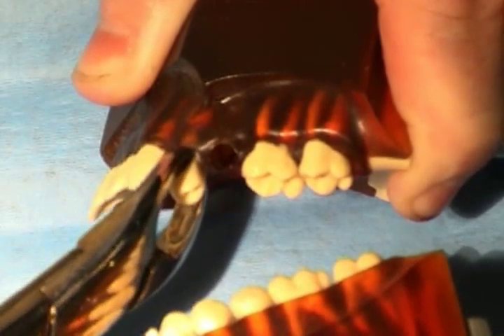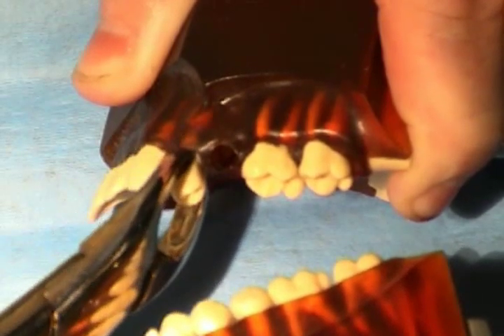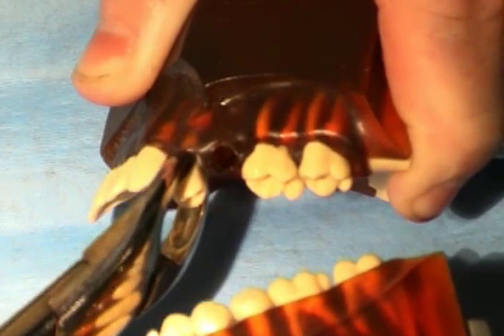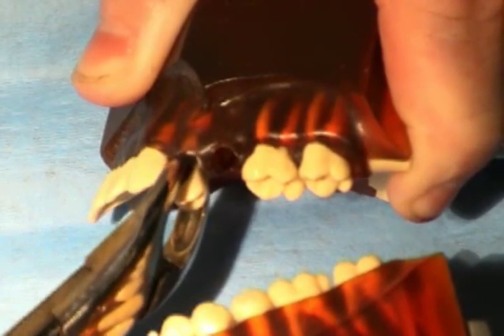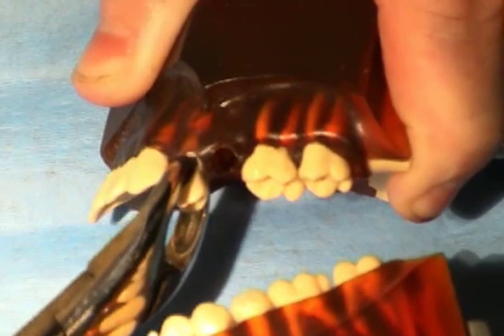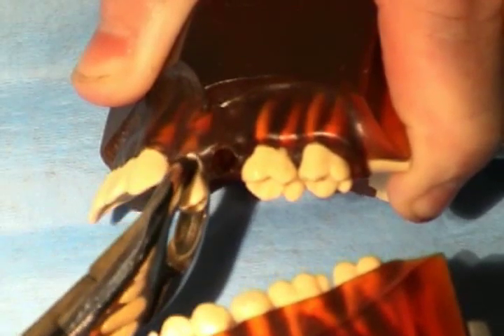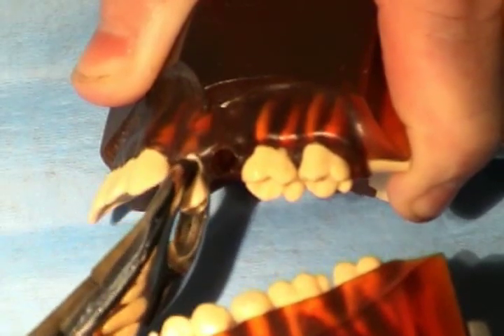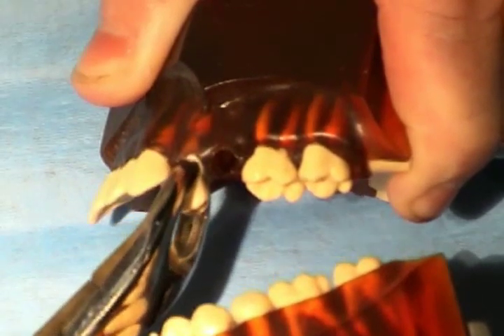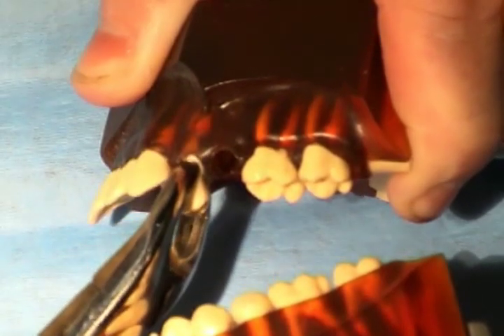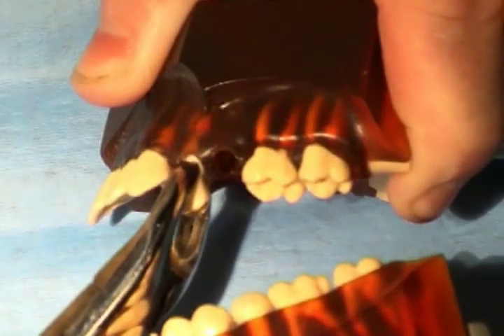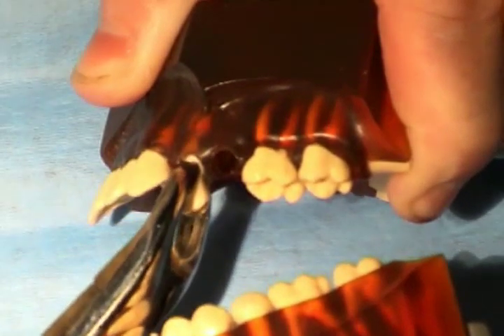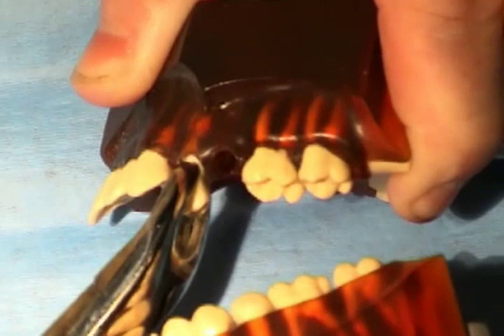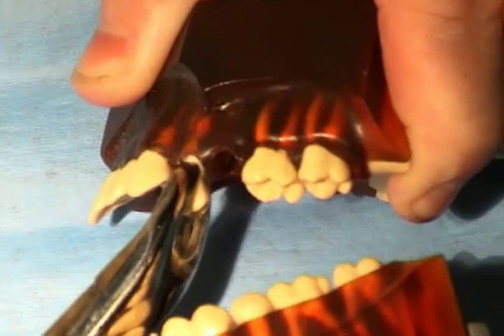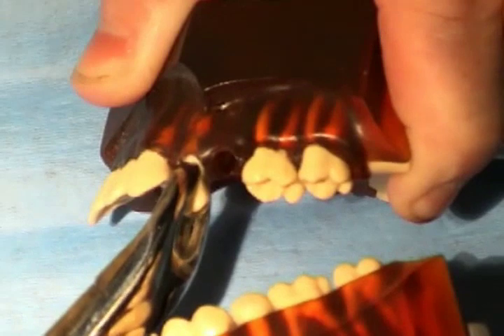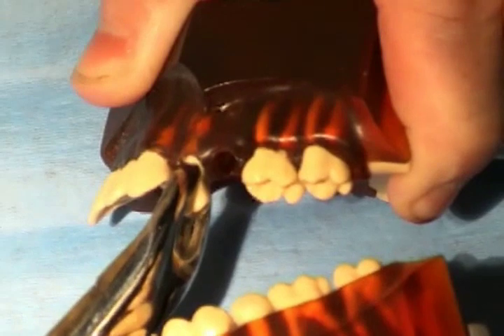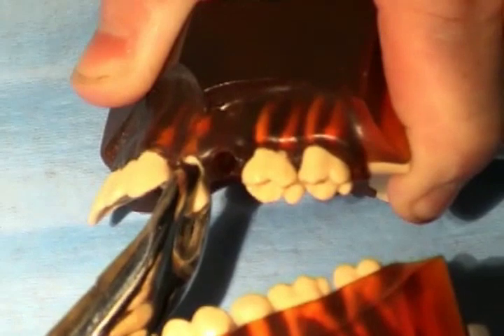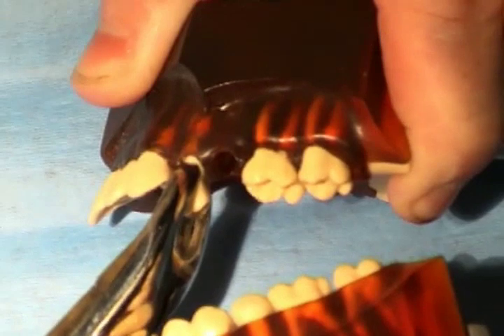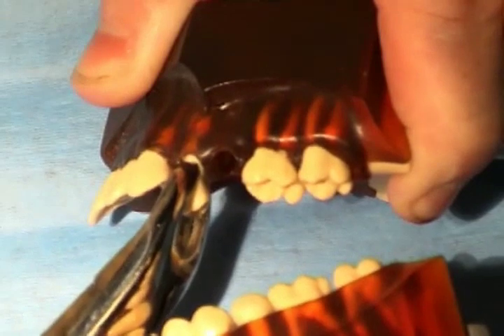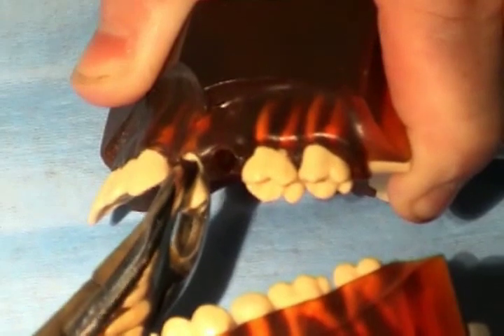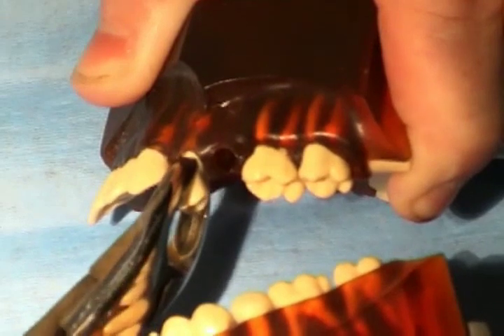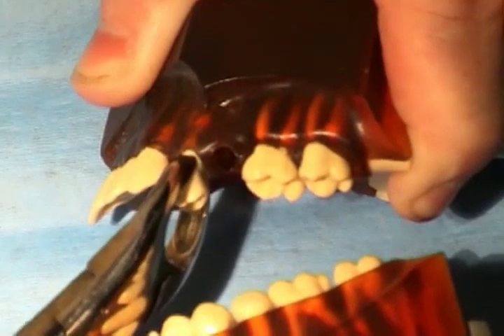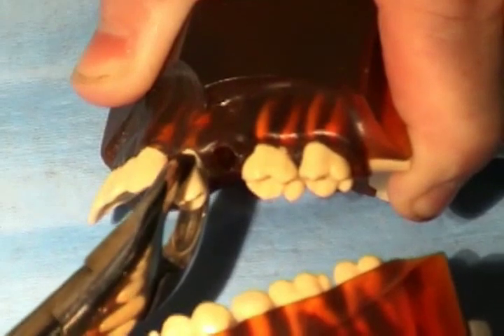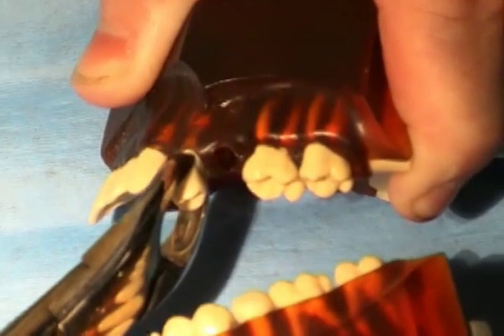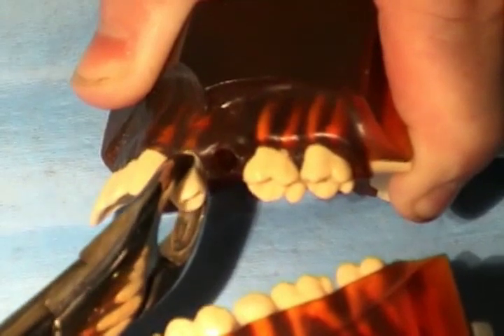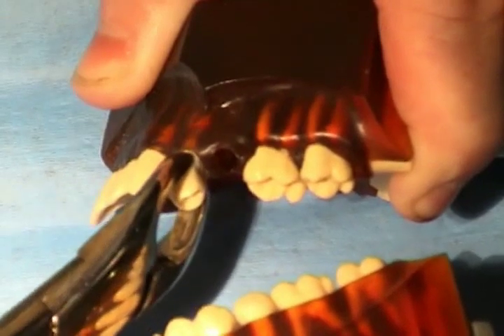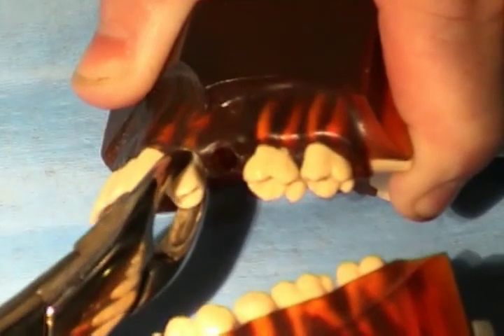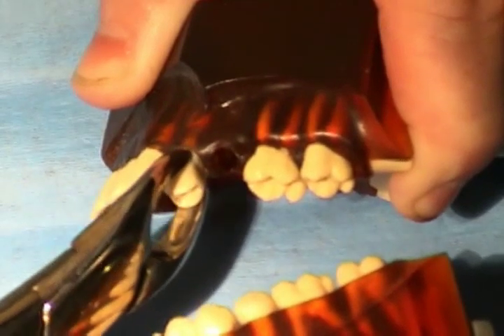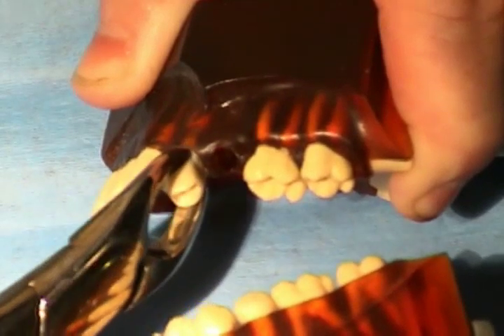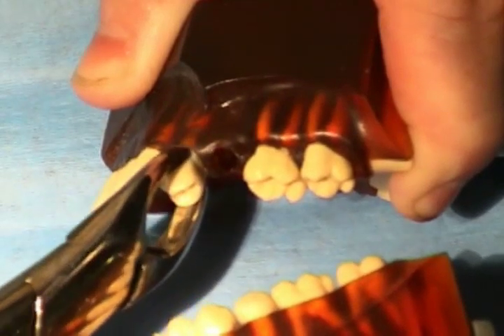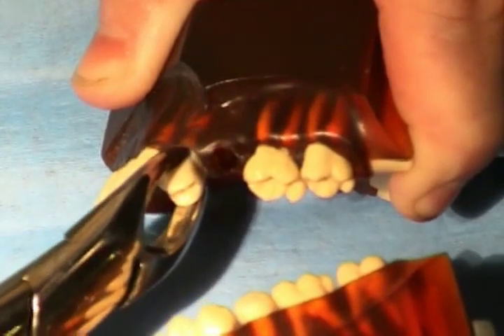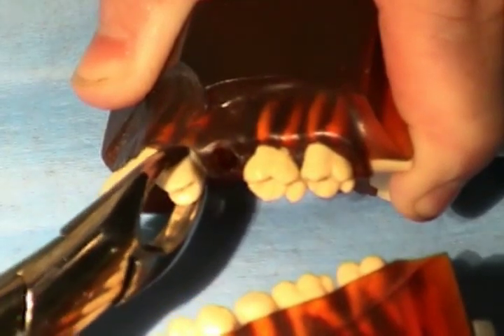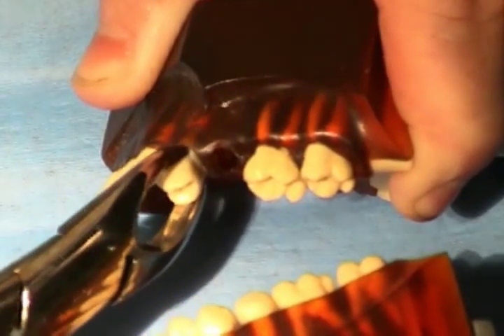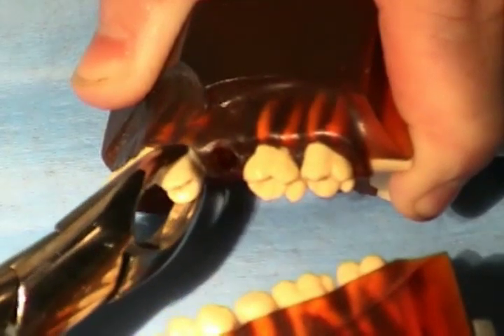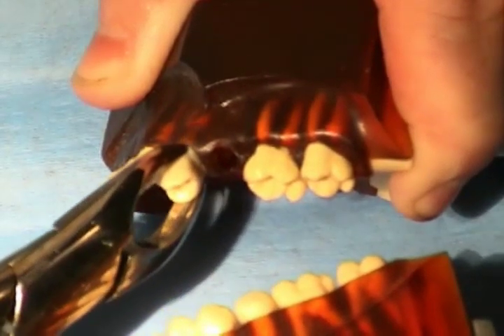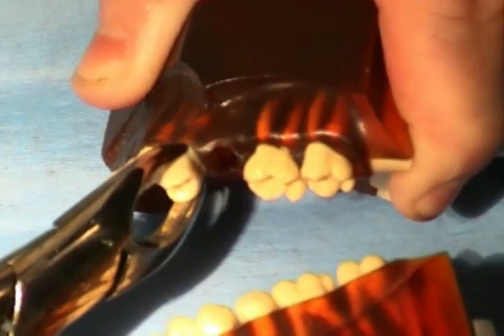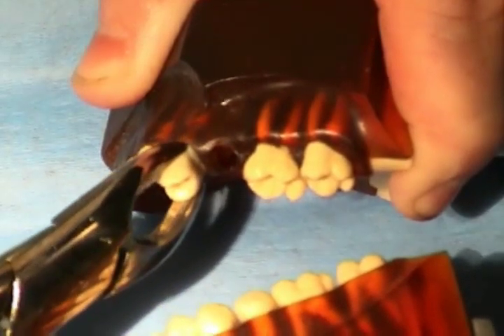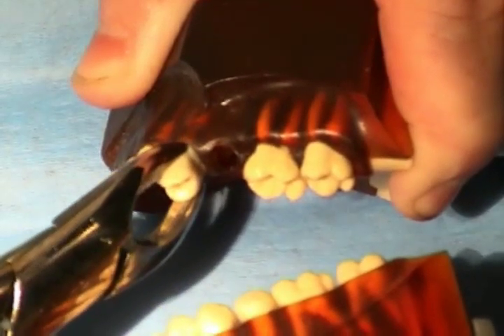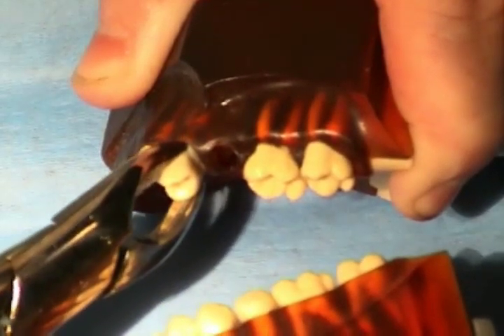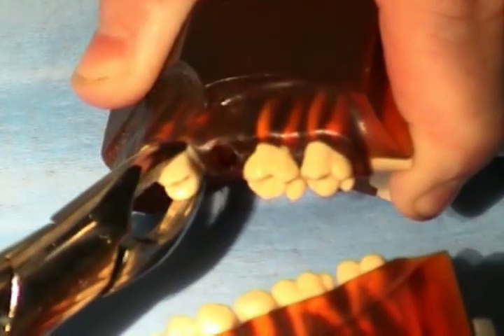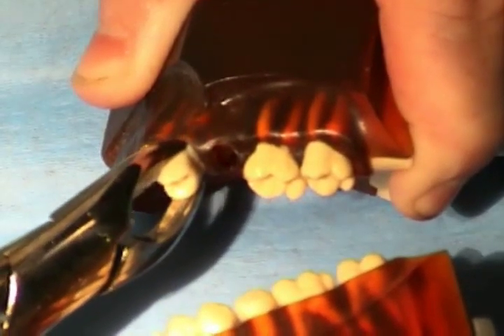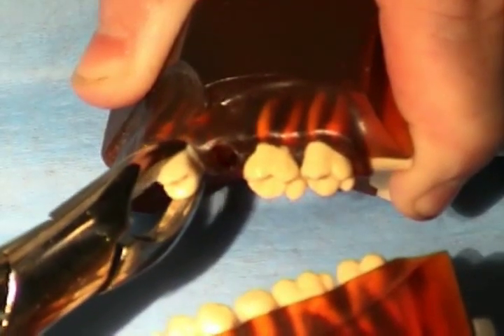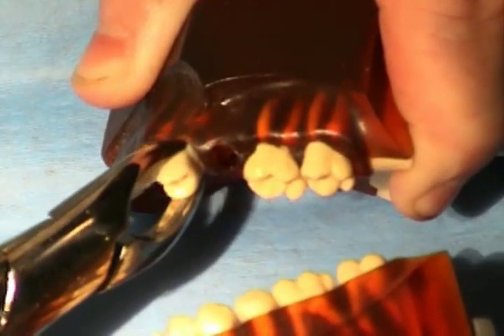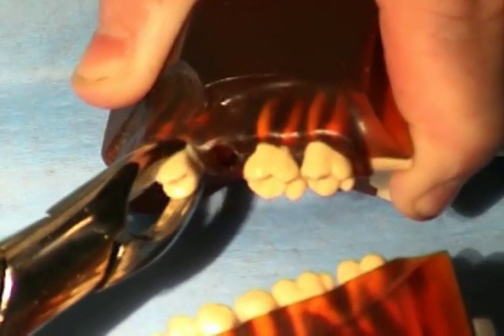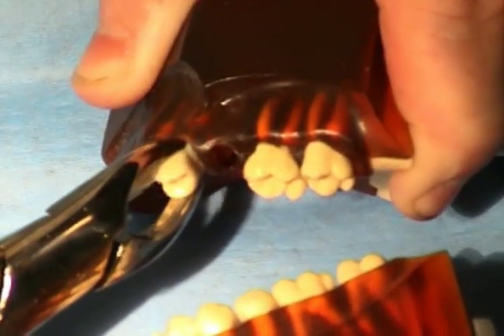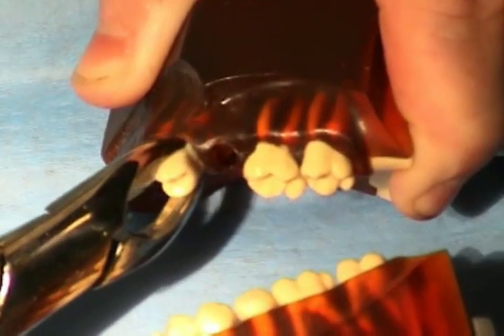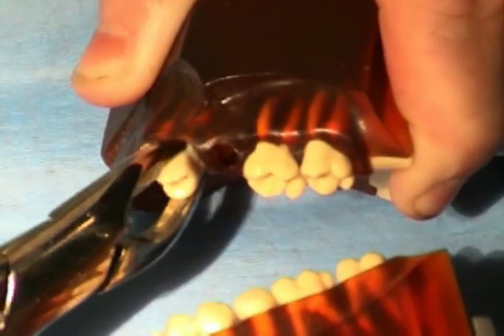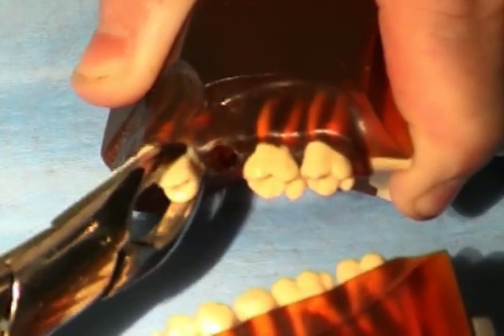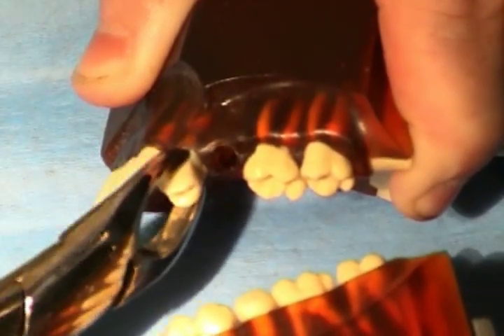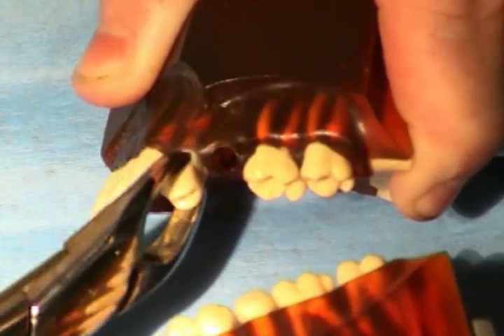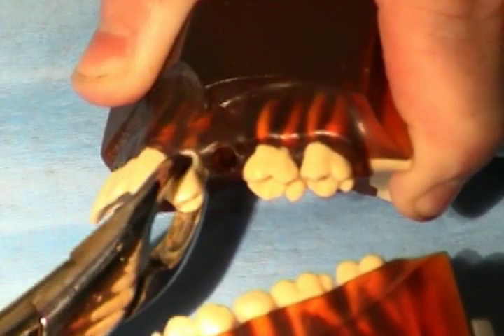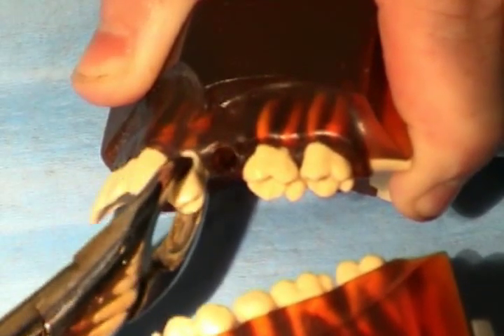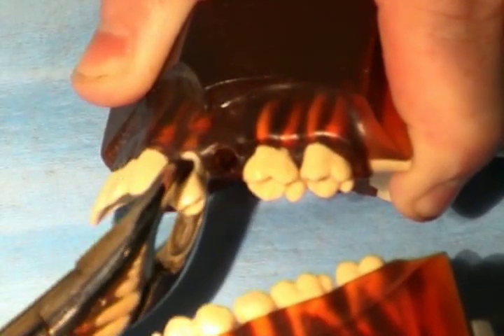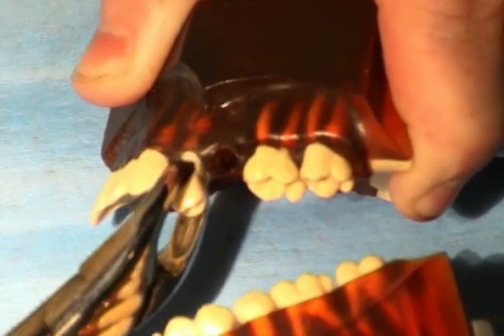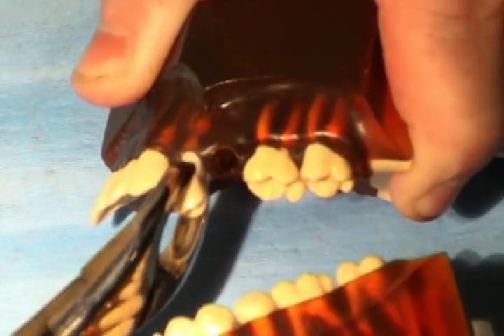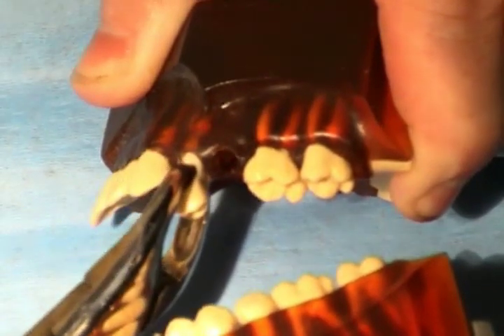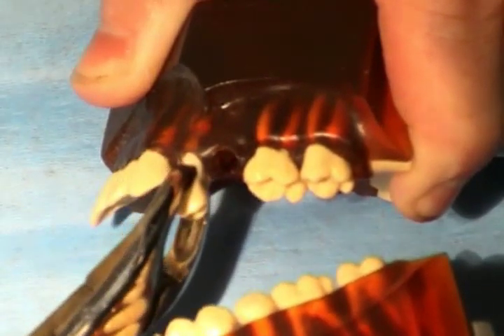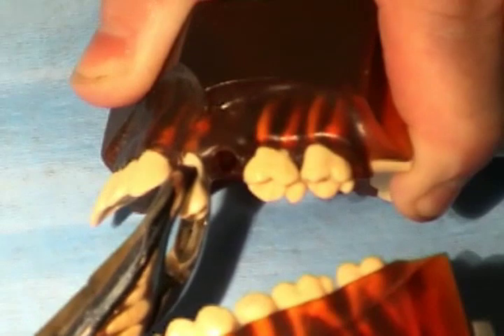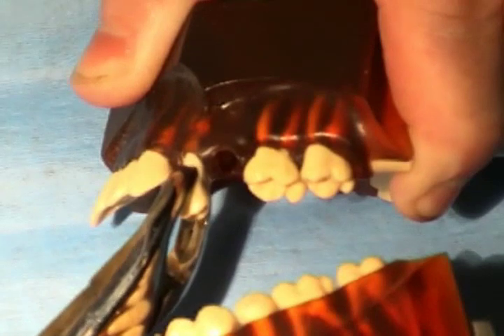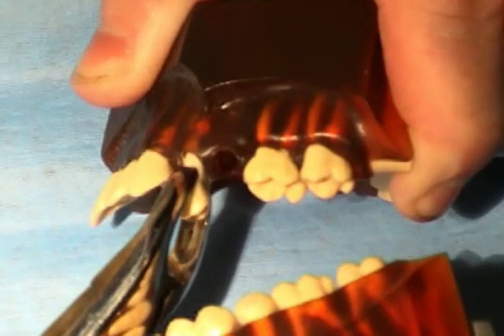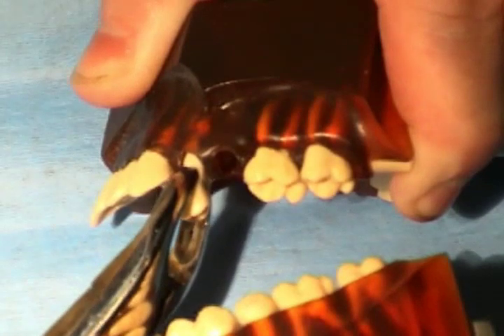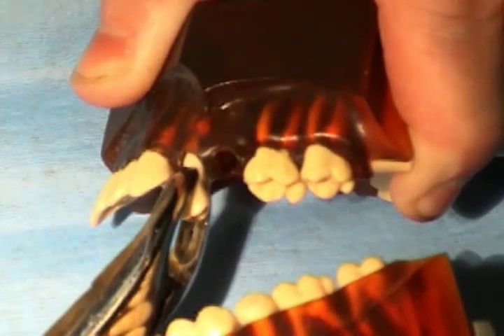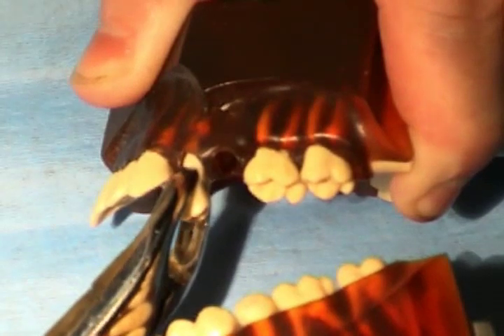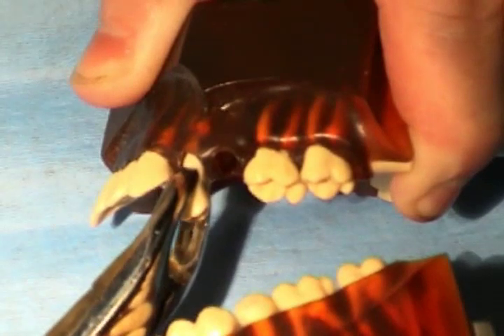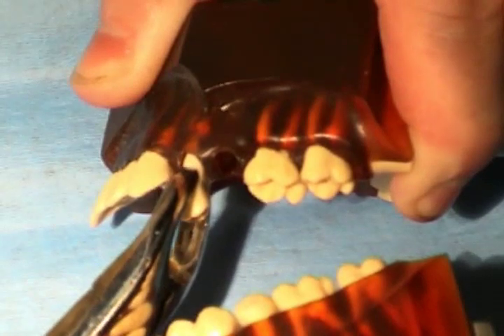When extracting a first upper molar, be careful with the pressure not to fracture the often very thin apices.